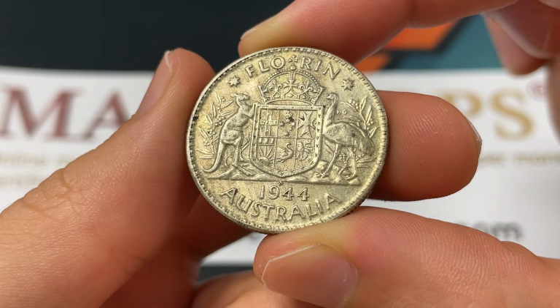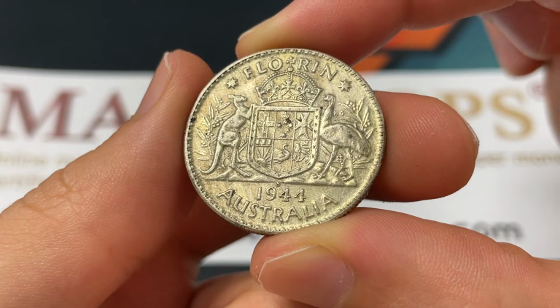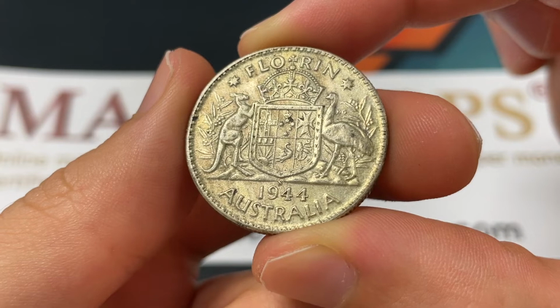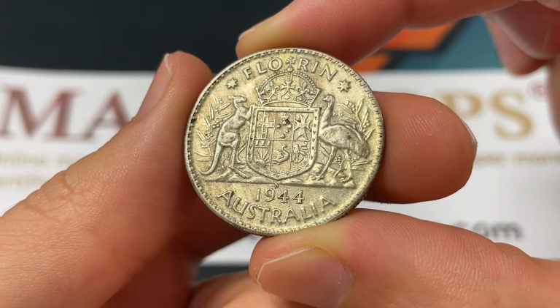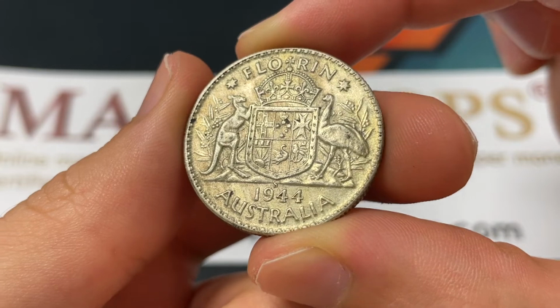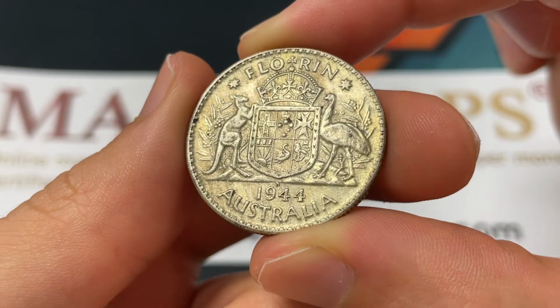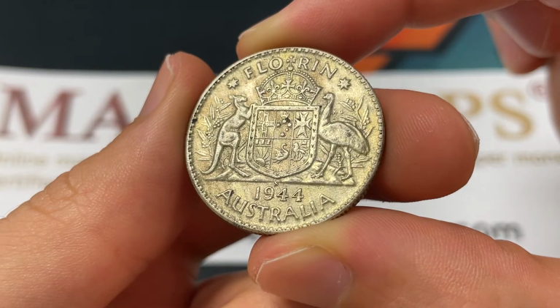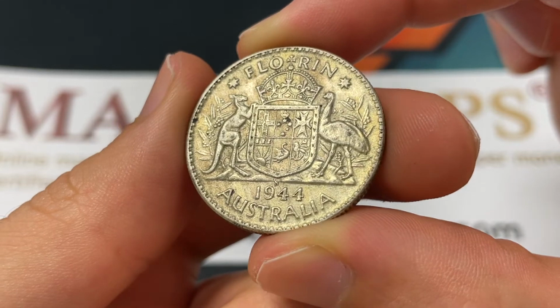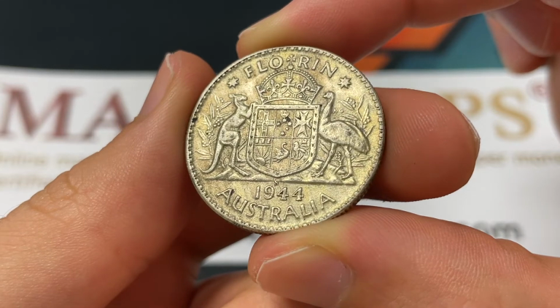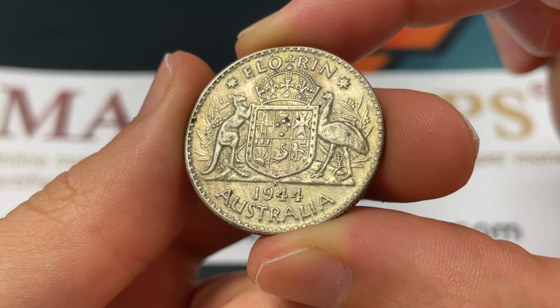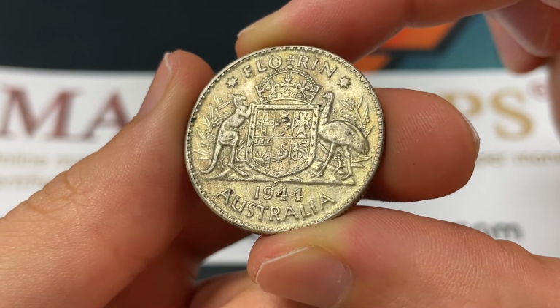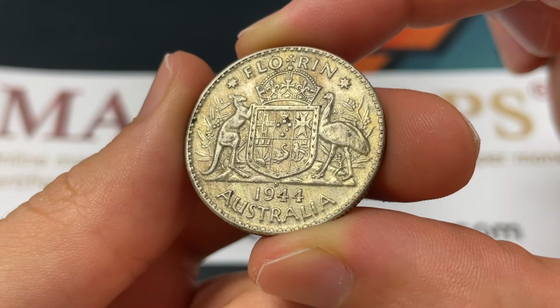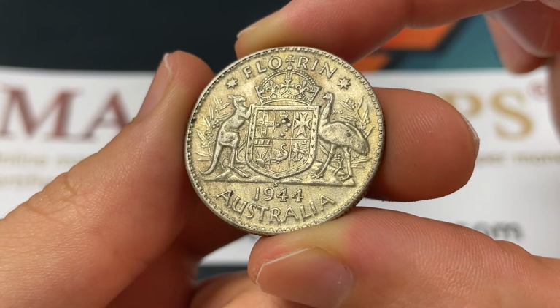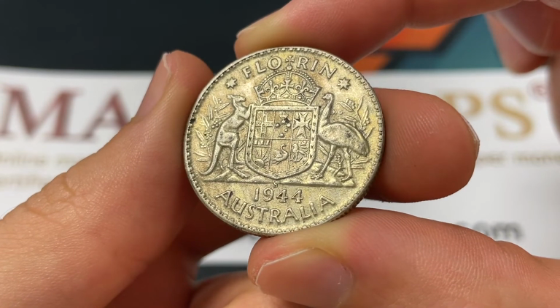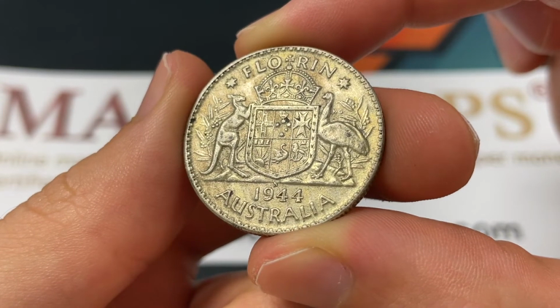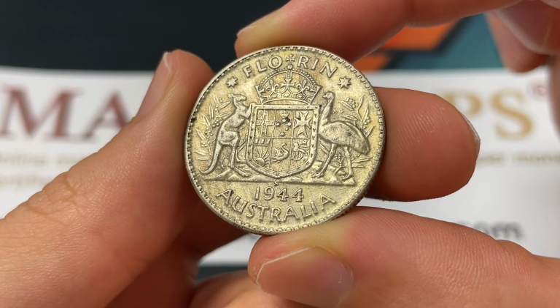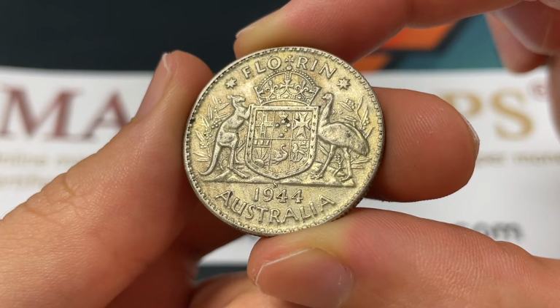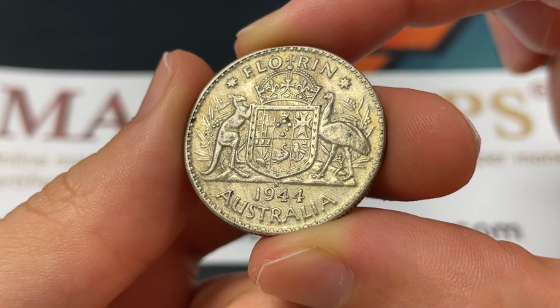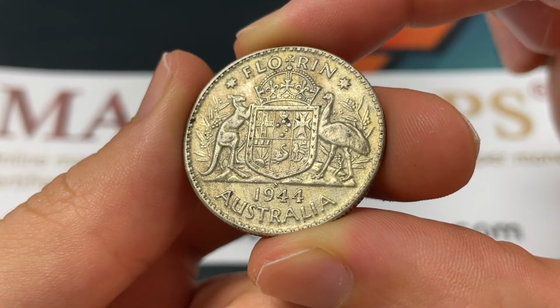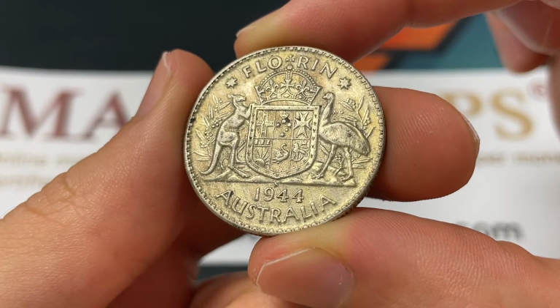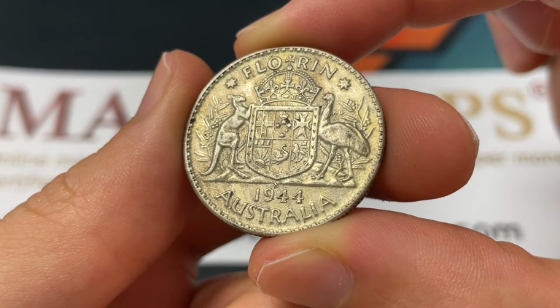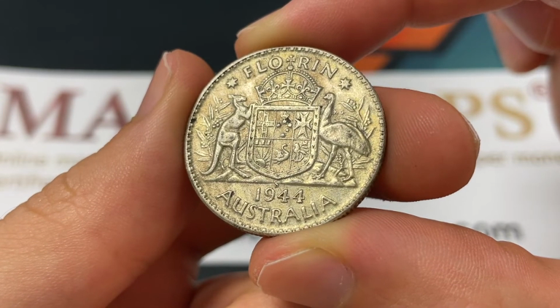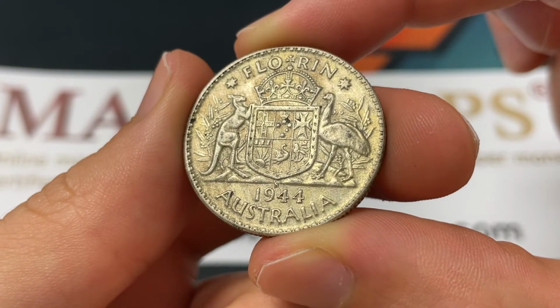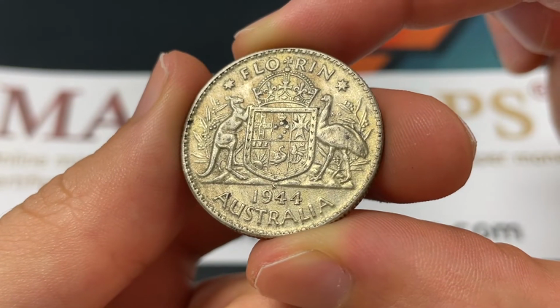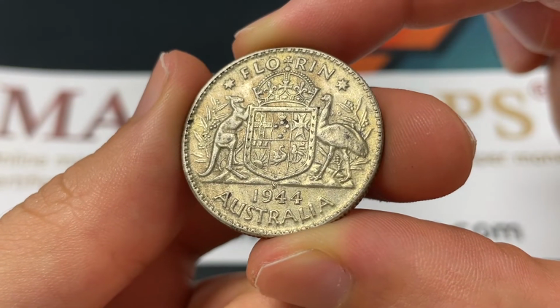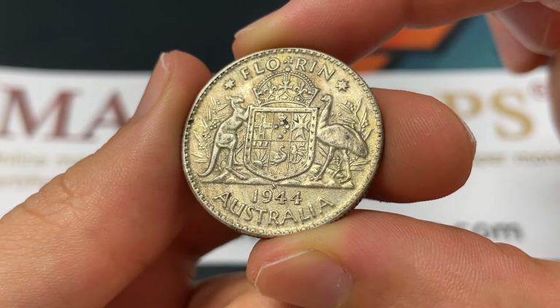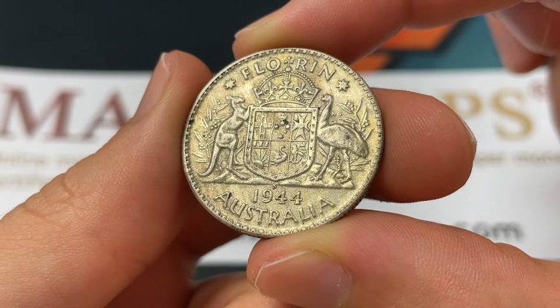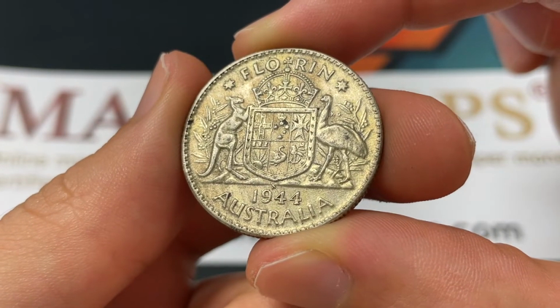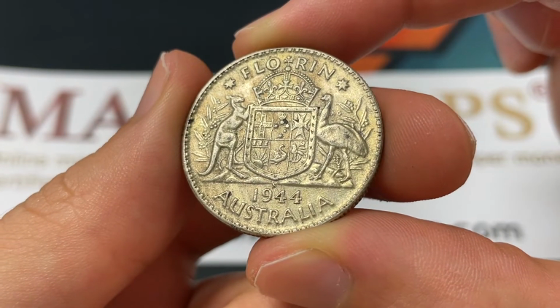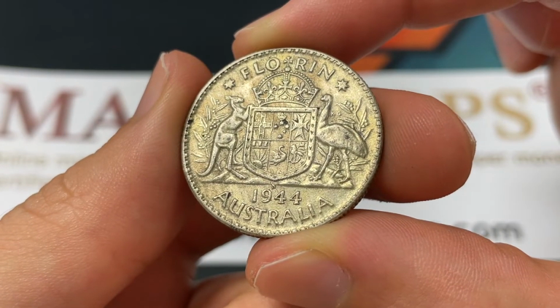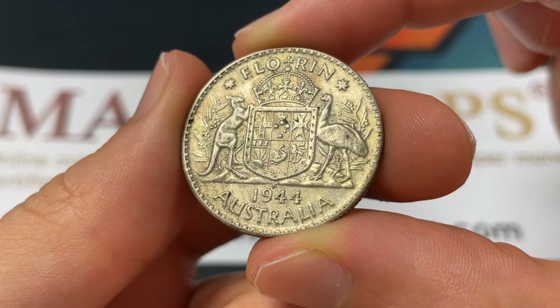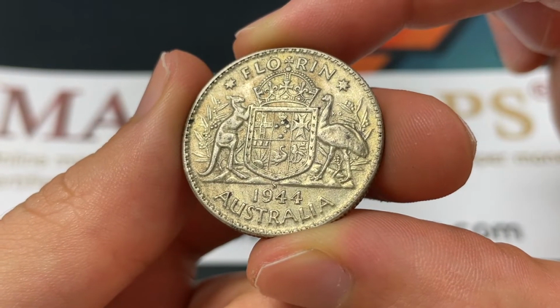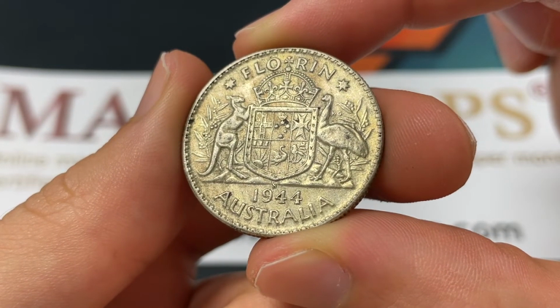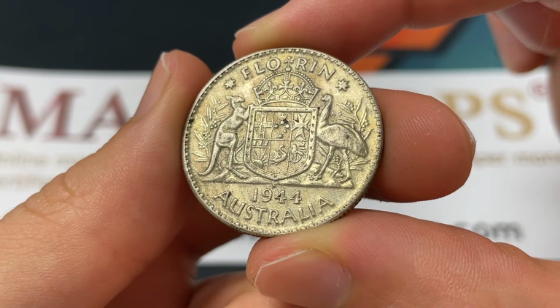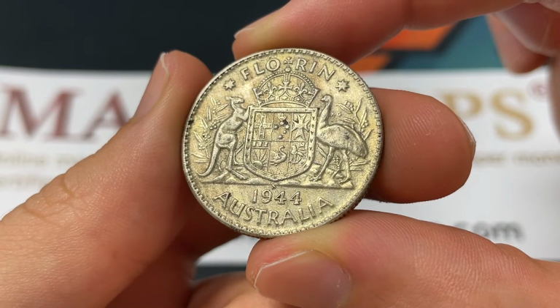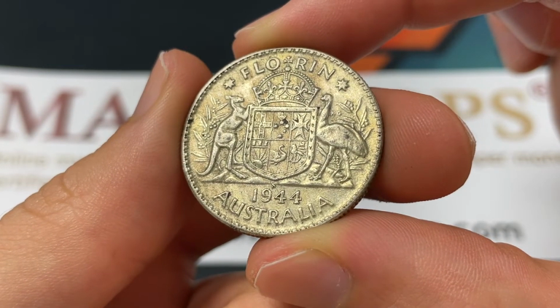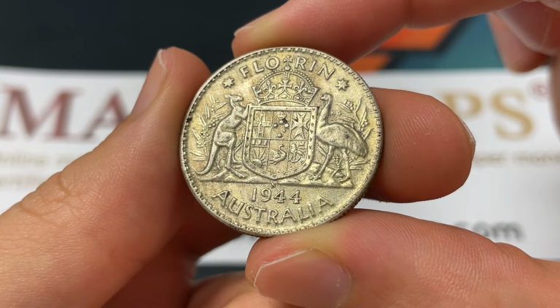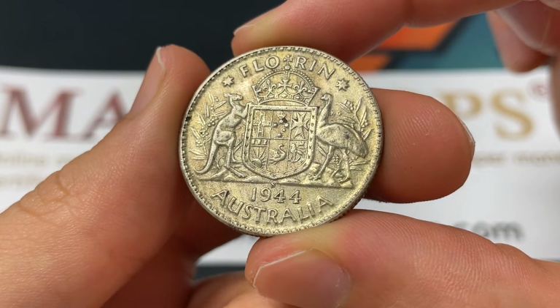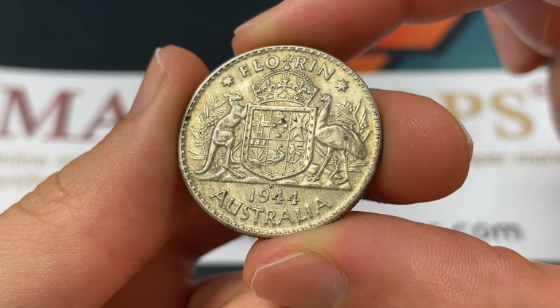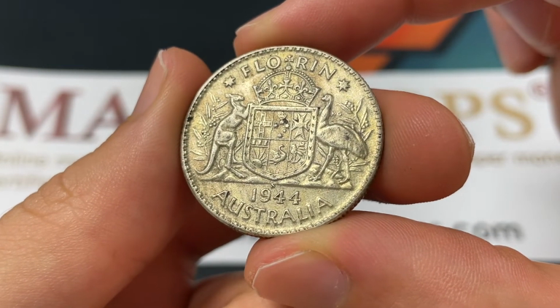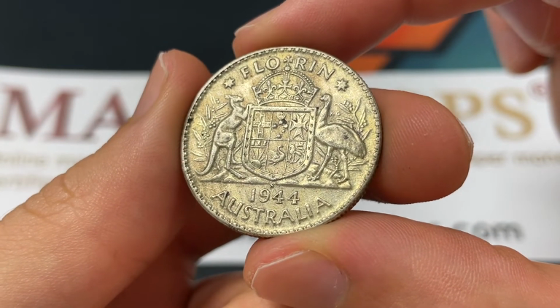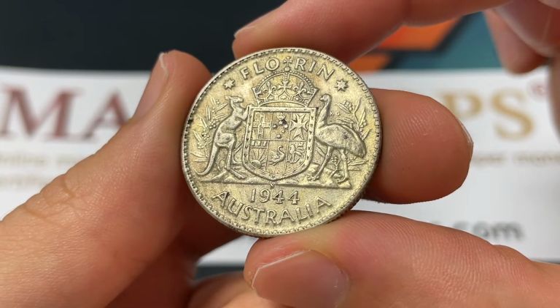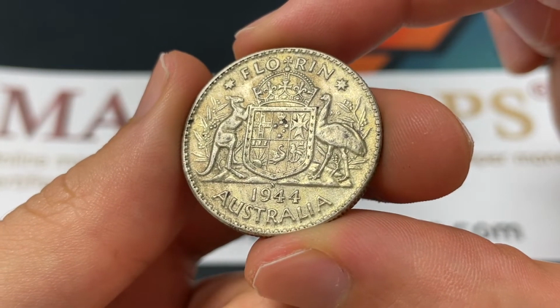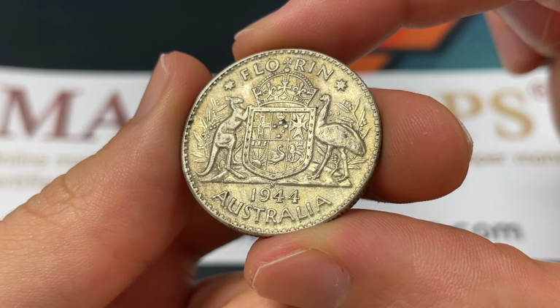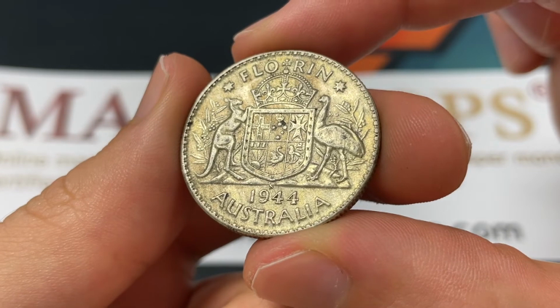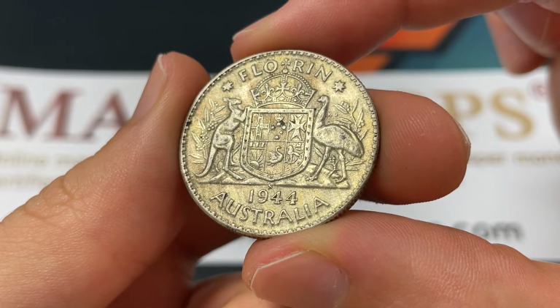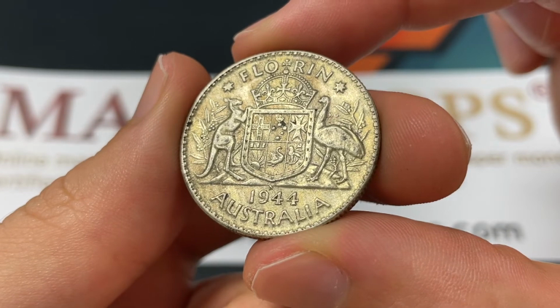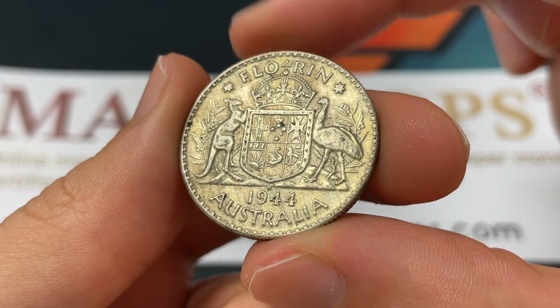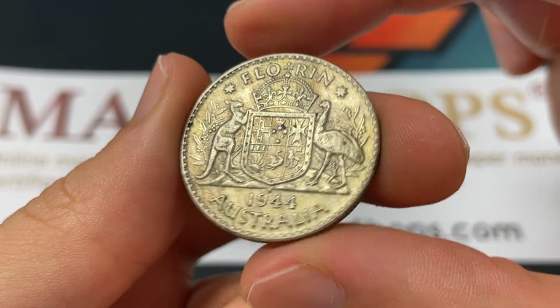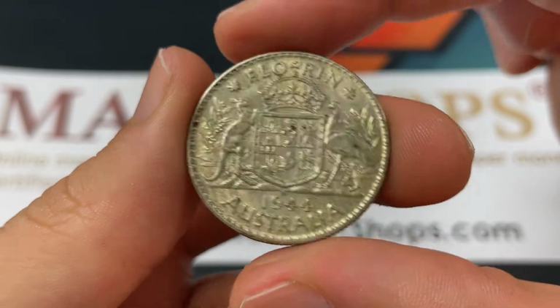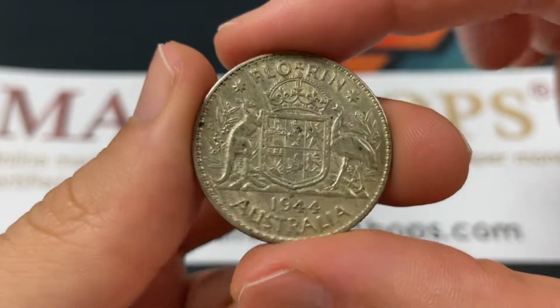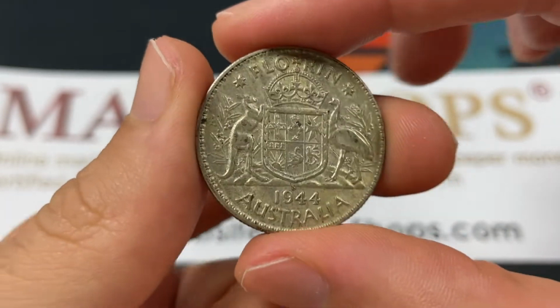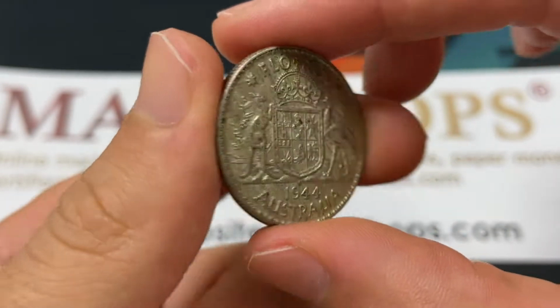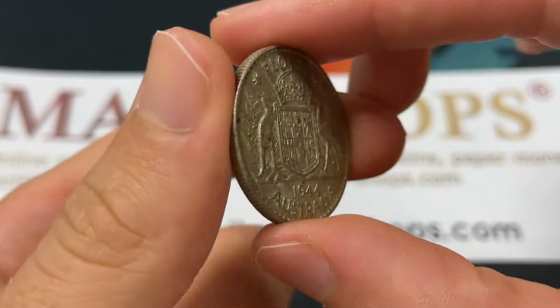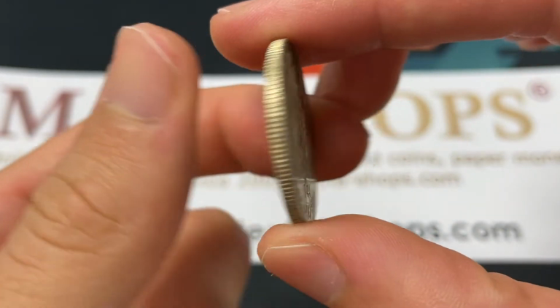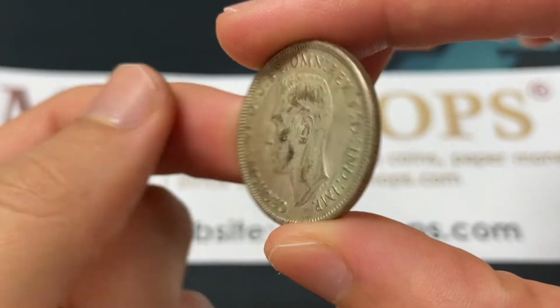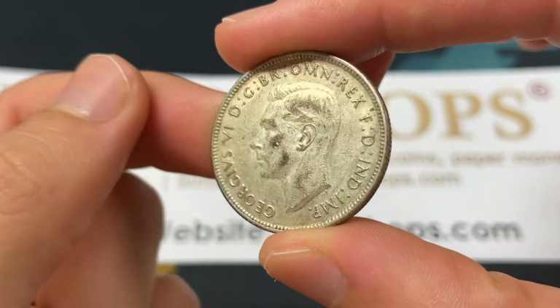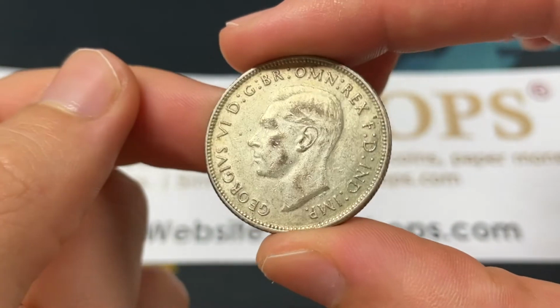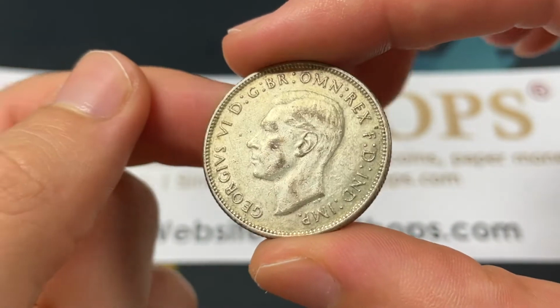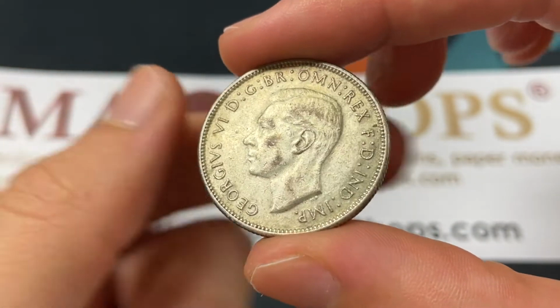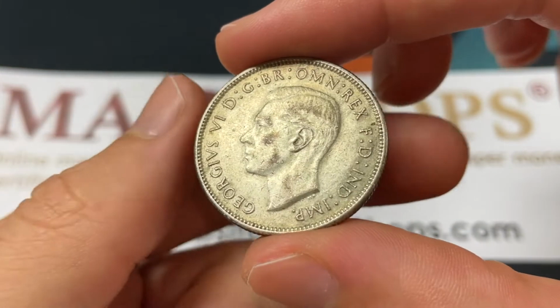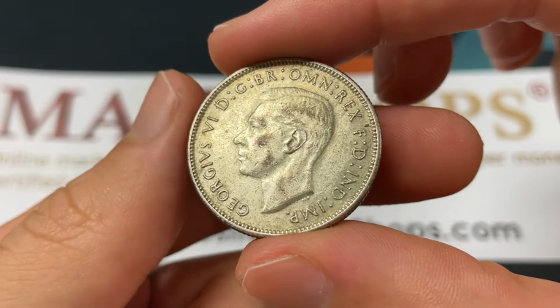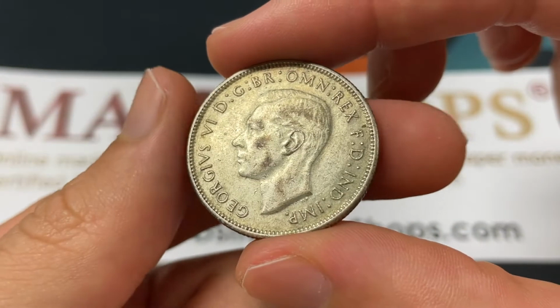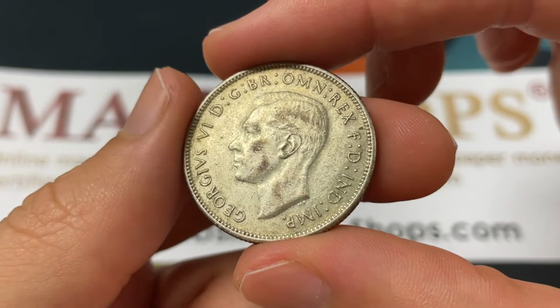Hello everybody, Christian from the Coin Dictionary here, and today we're going to be speaking about the 1944 S Australian Florin, a larger silver coin.